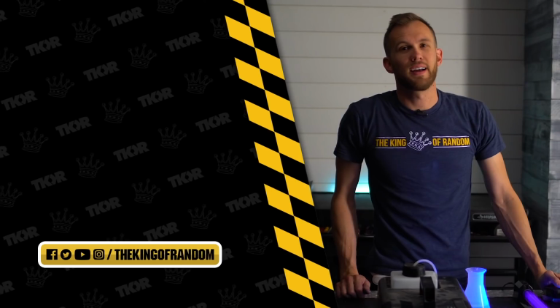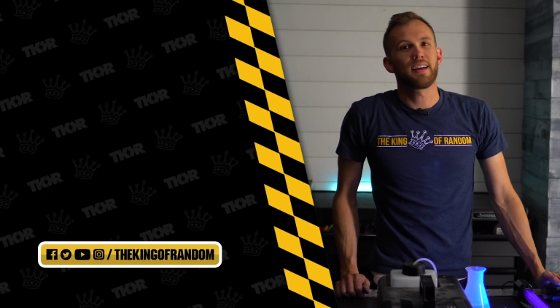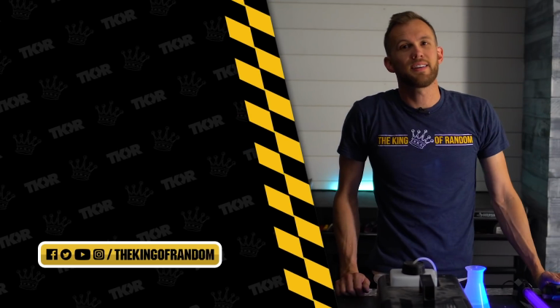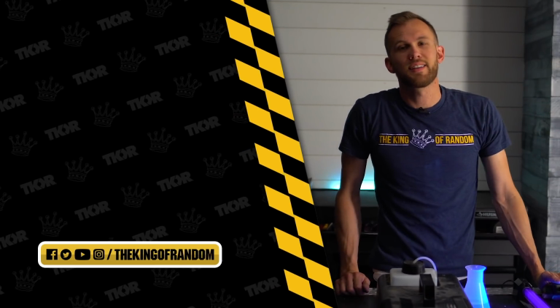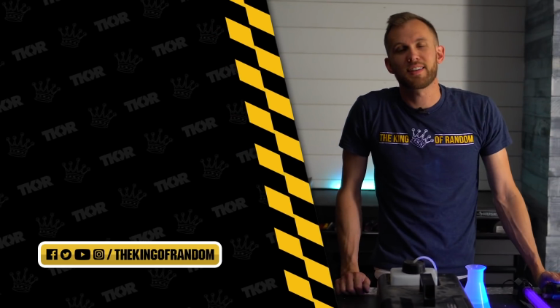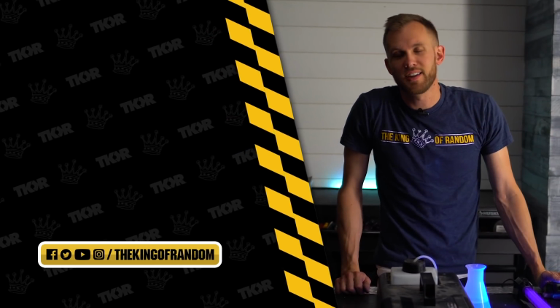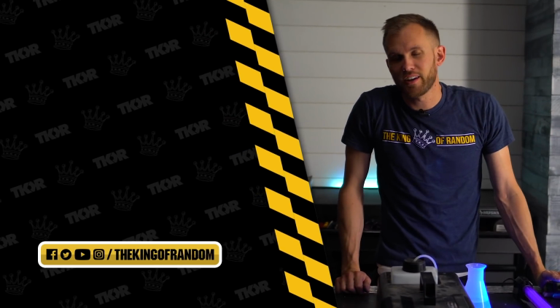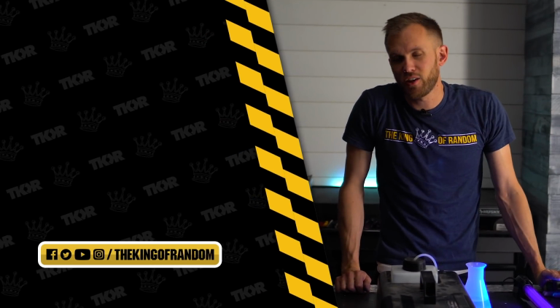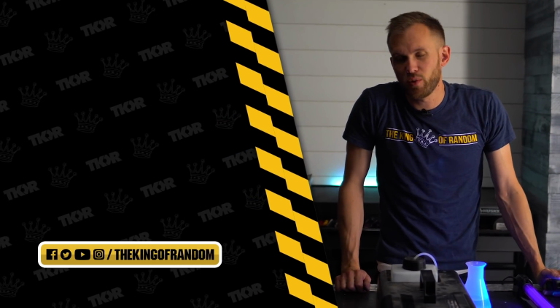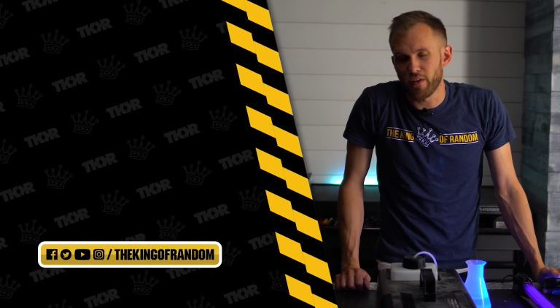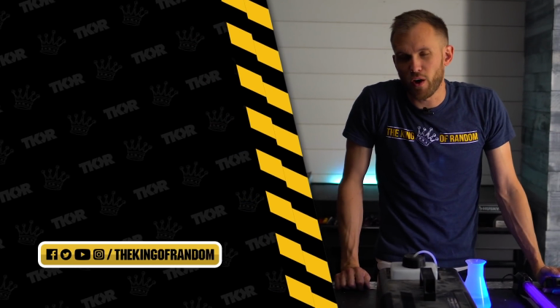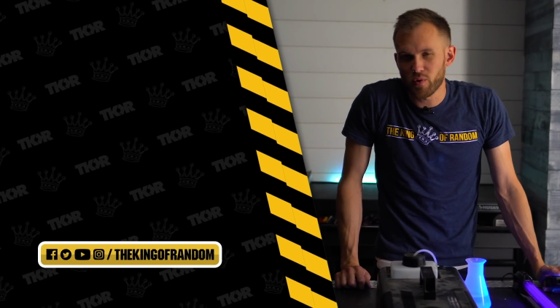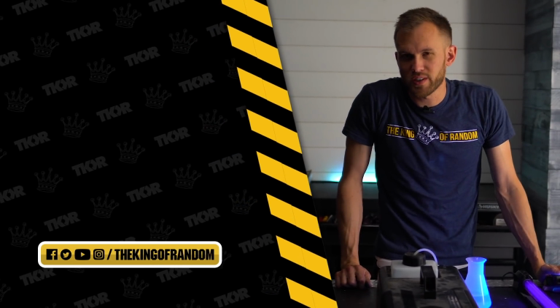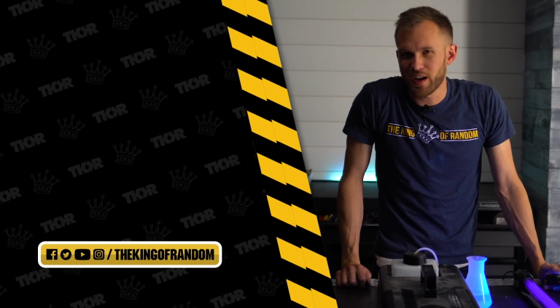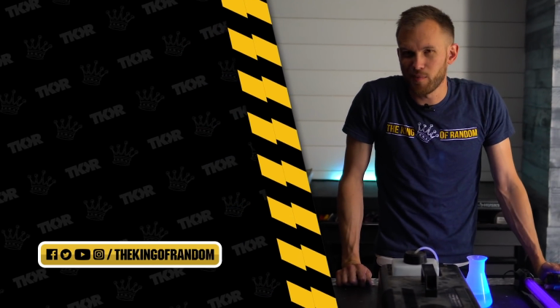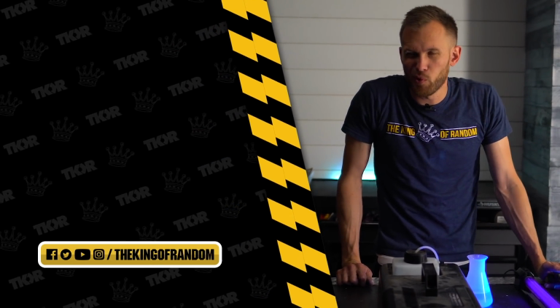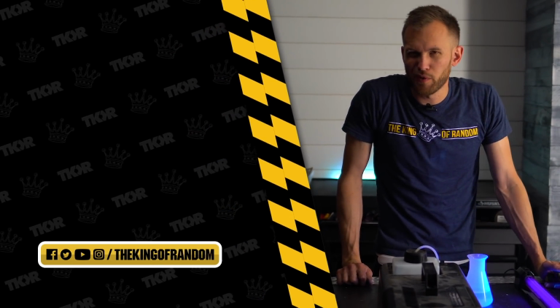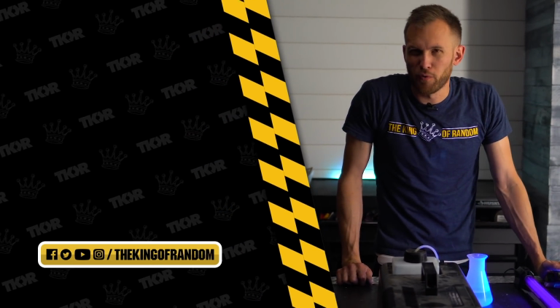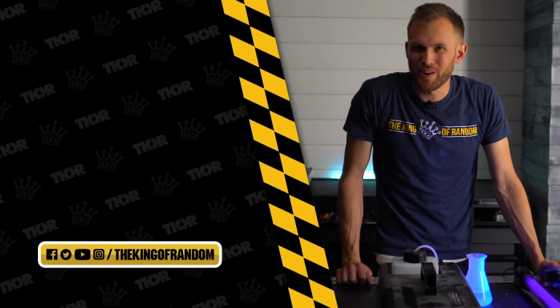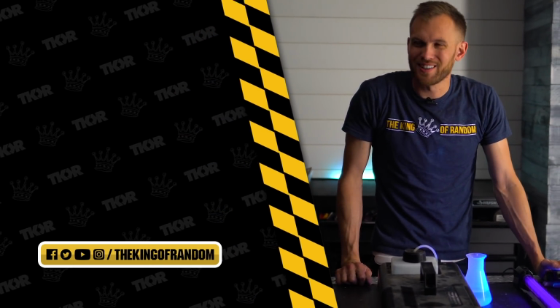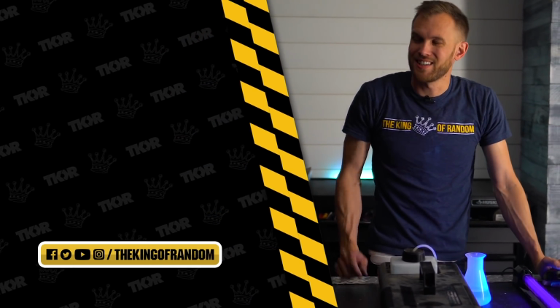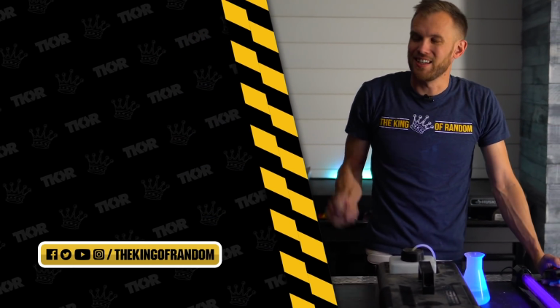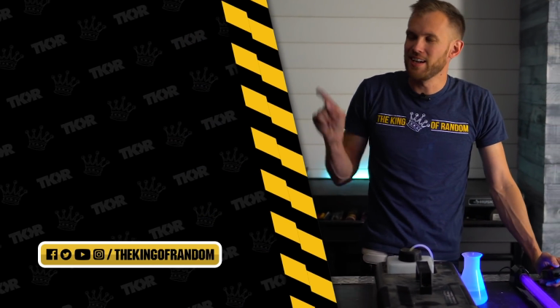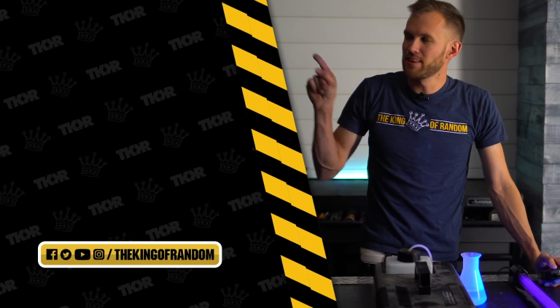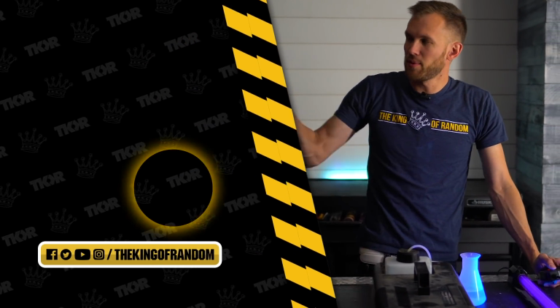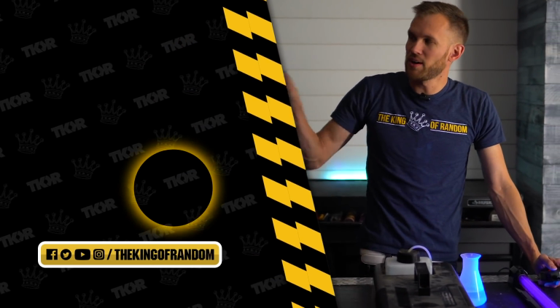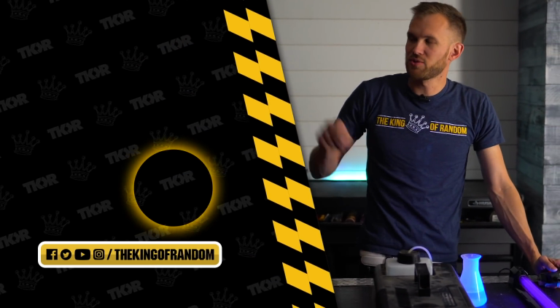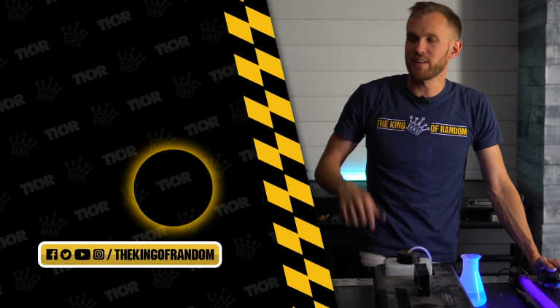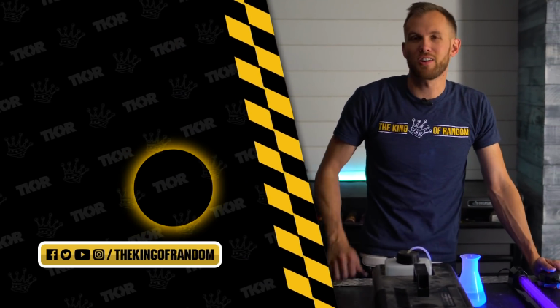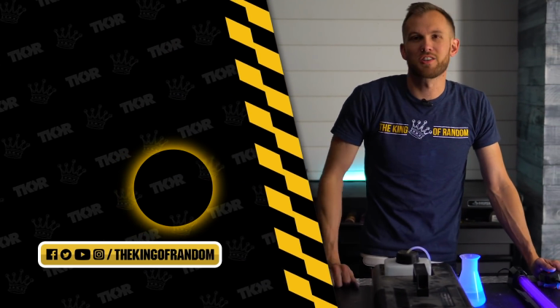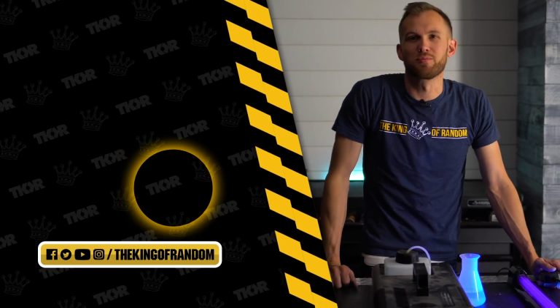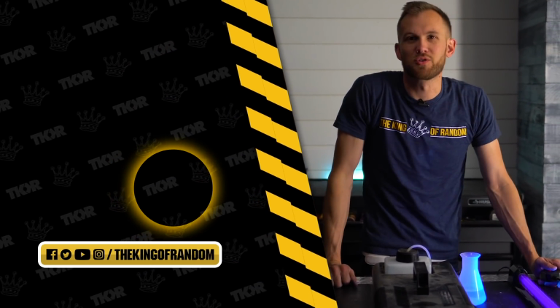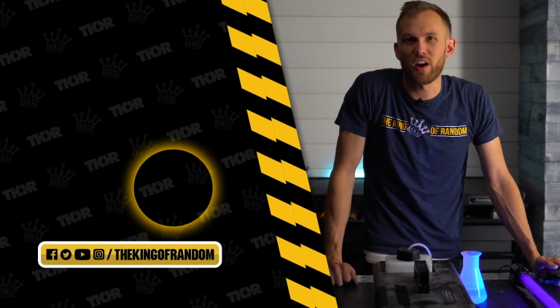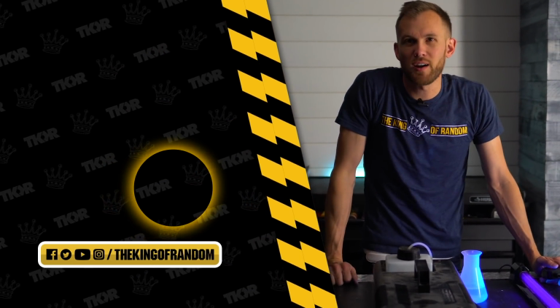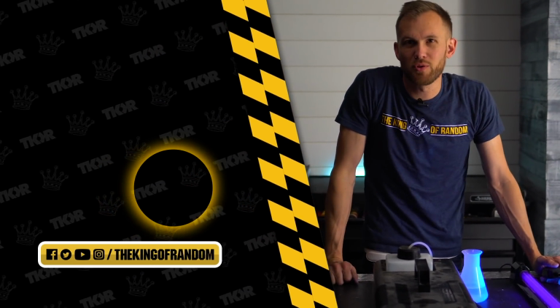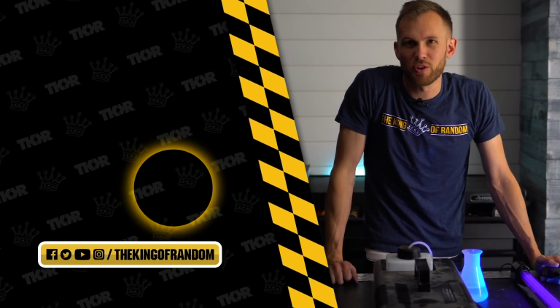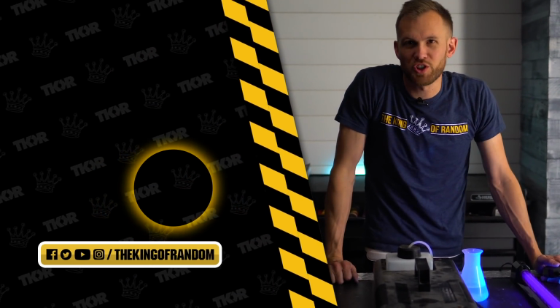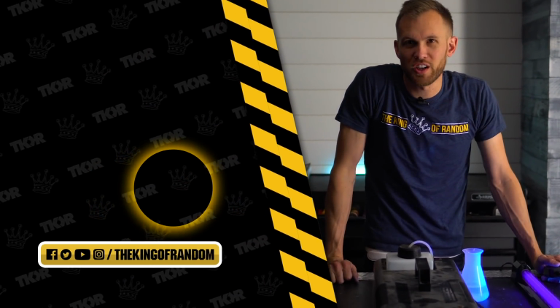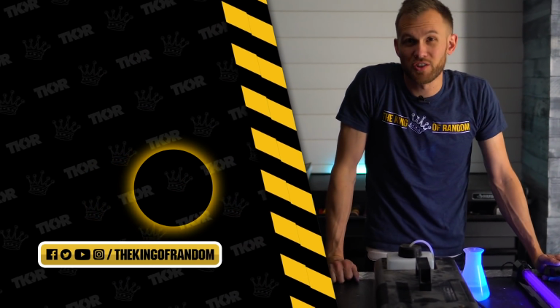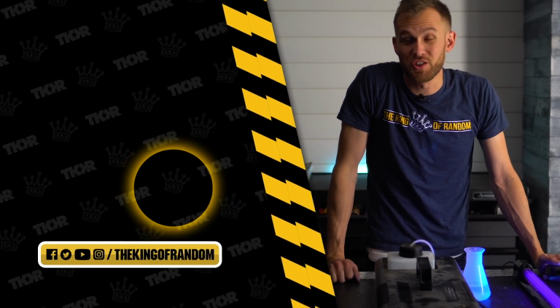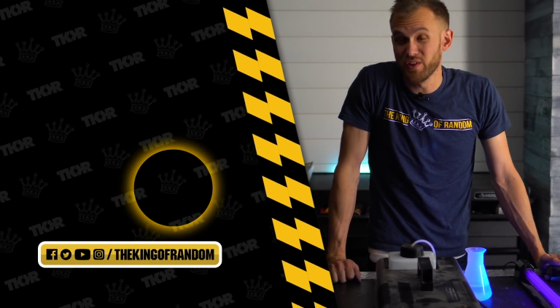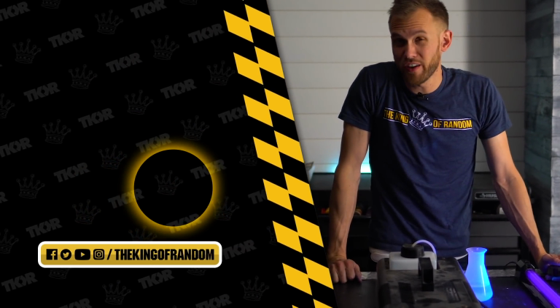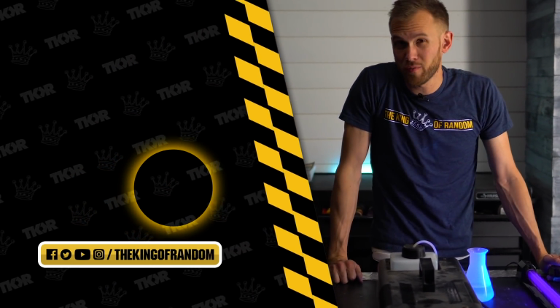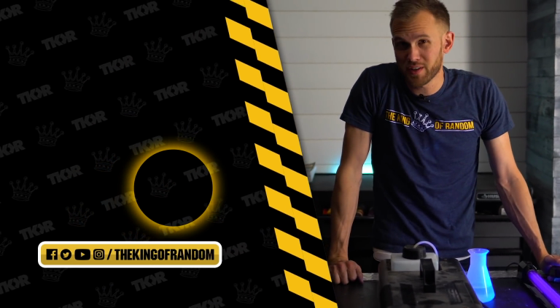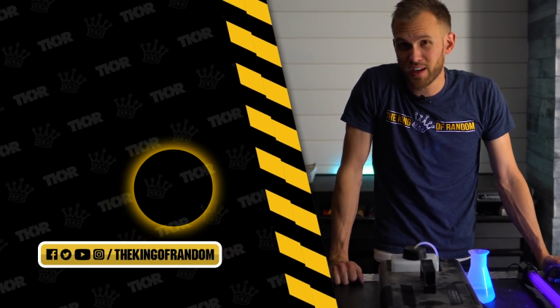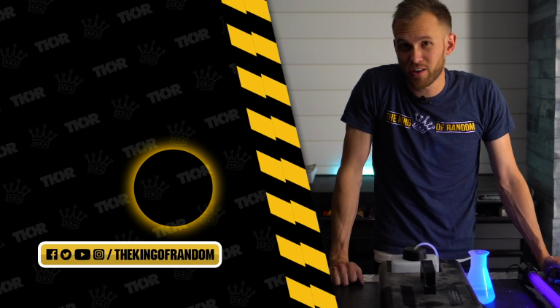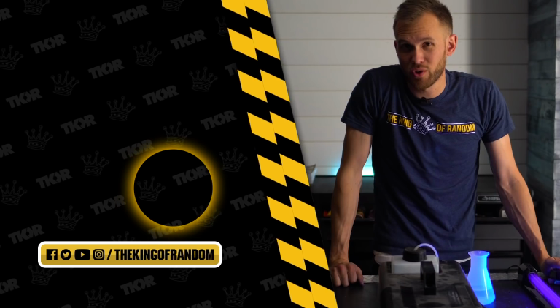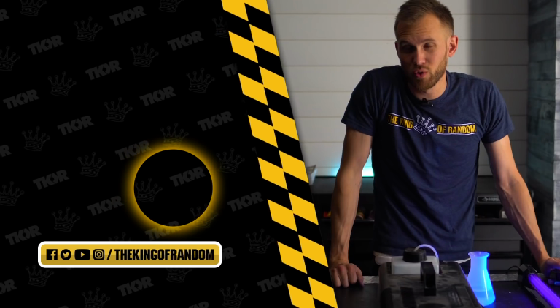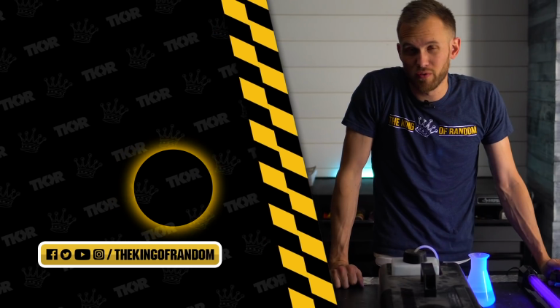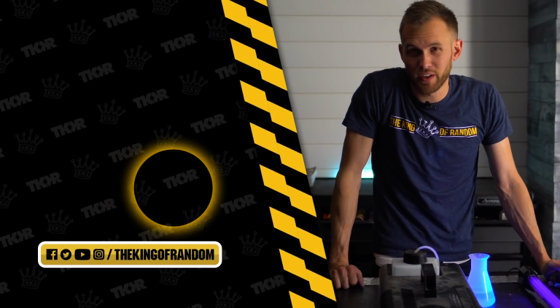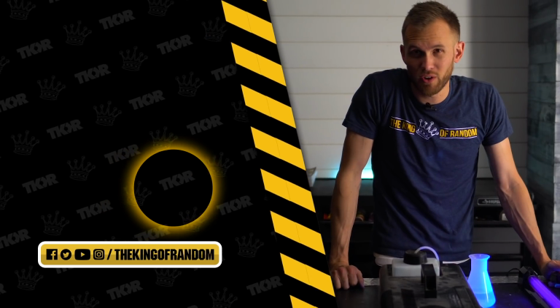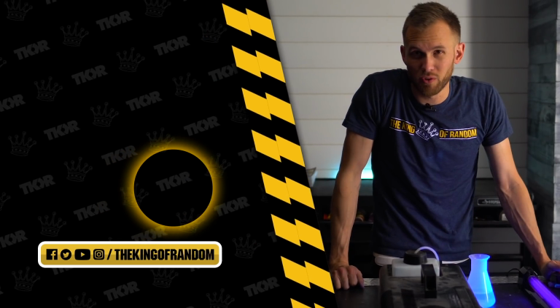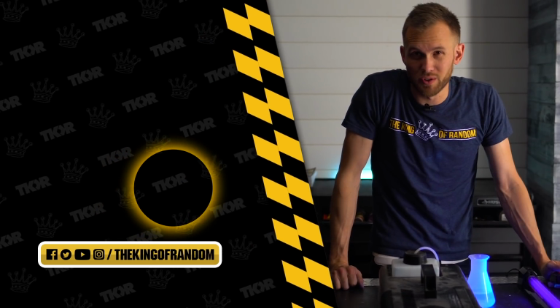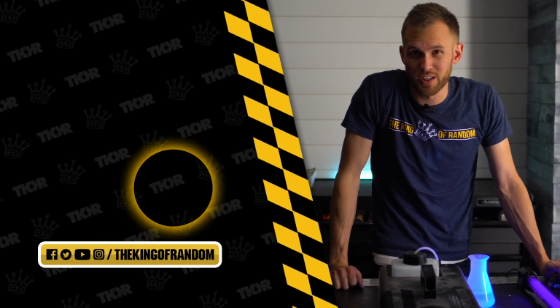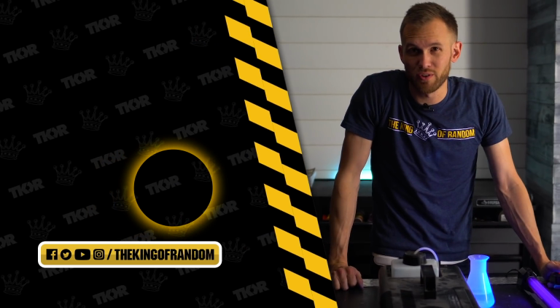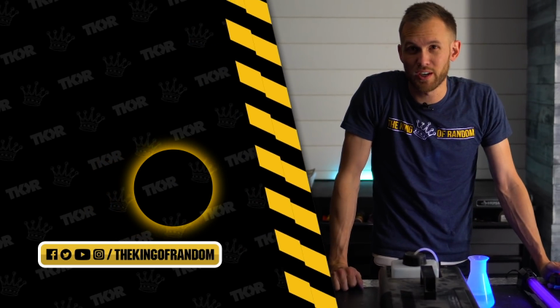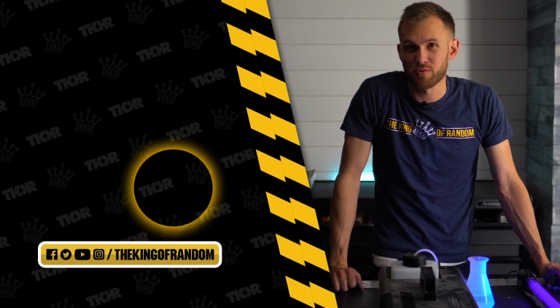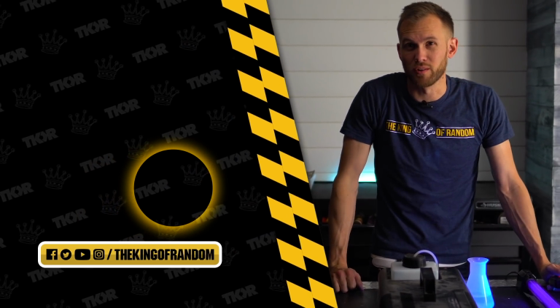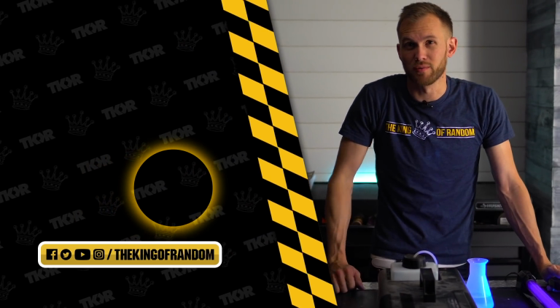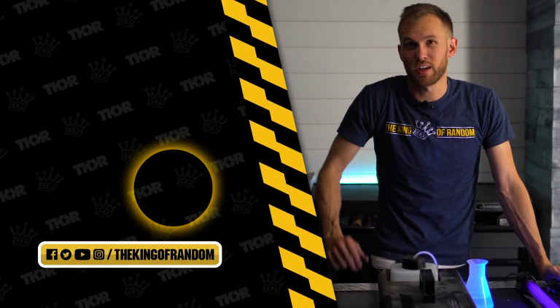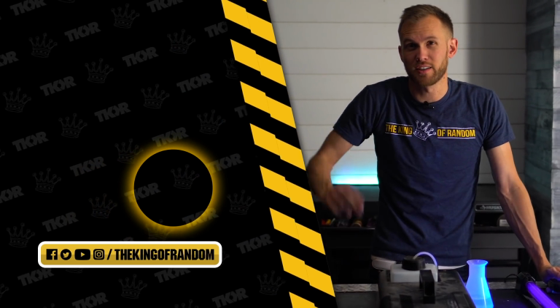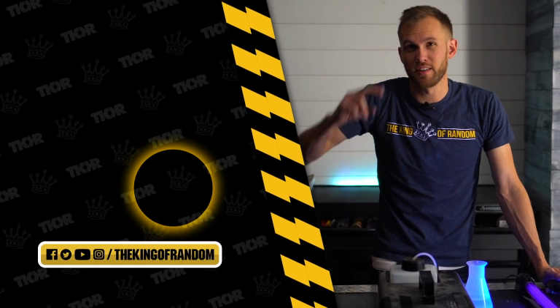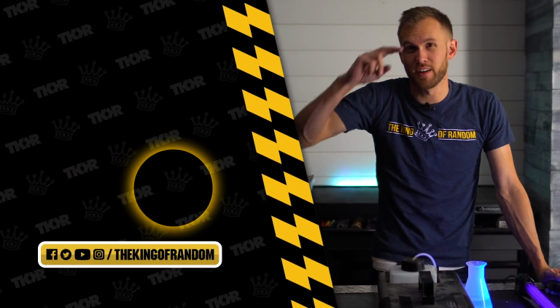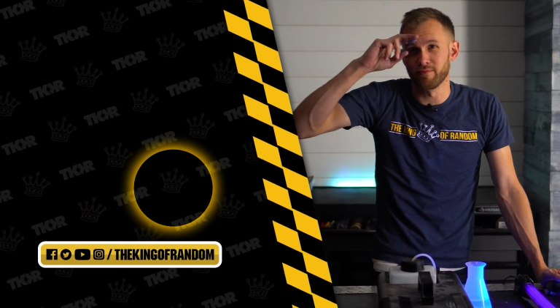That's not all — we've always got more for you. Hit the box right there to subscribe to our channel so you never miss out on a cool video, and we'll see you in the next one!